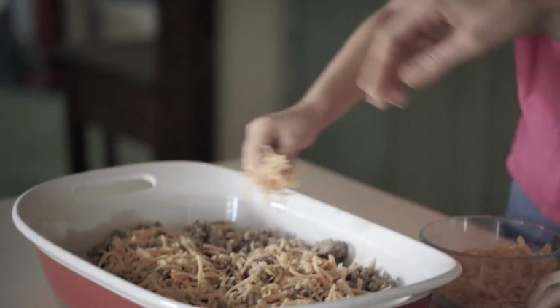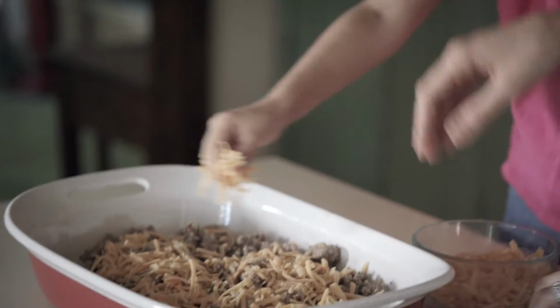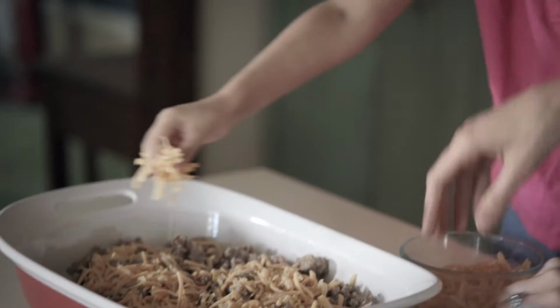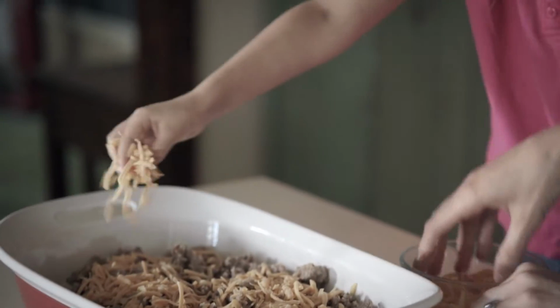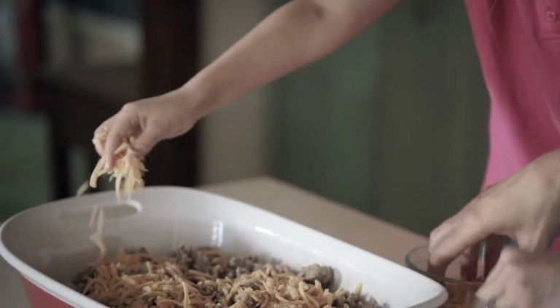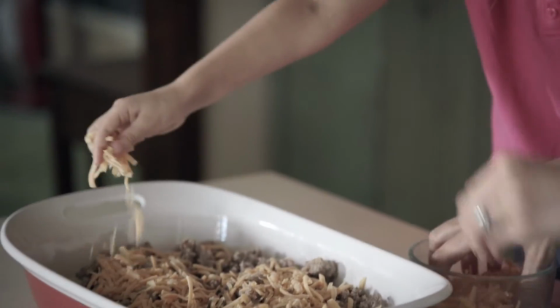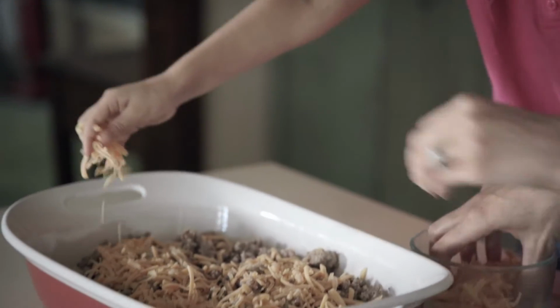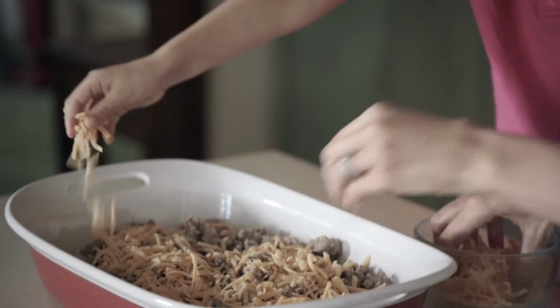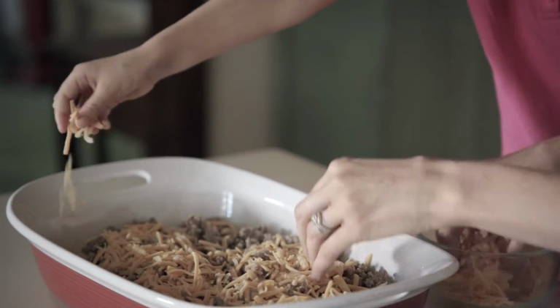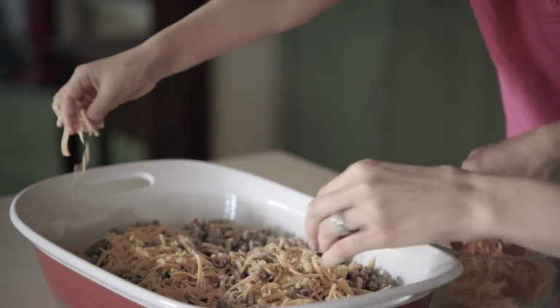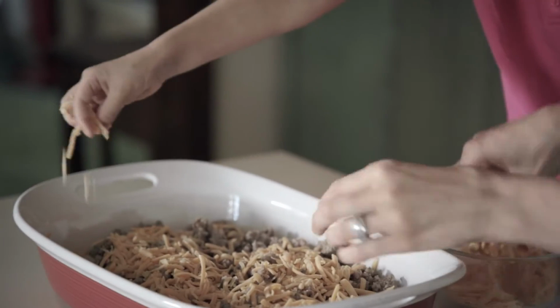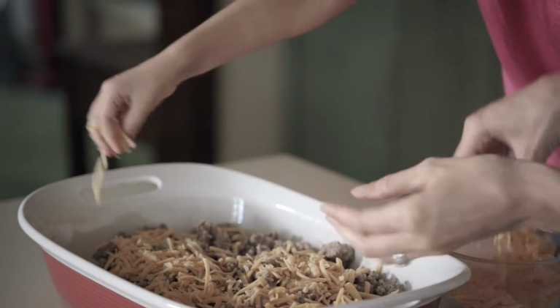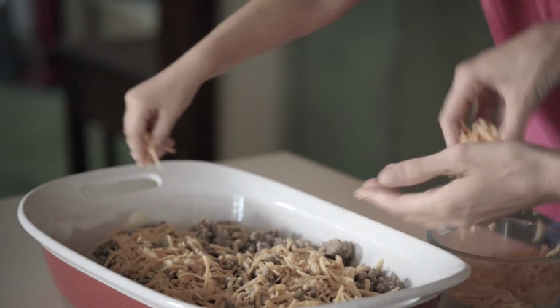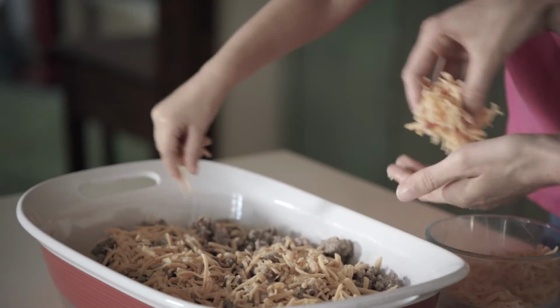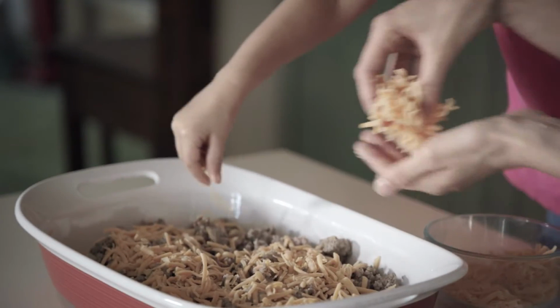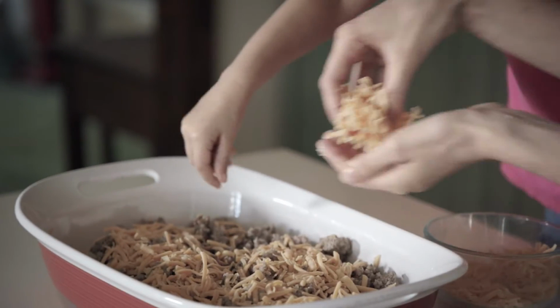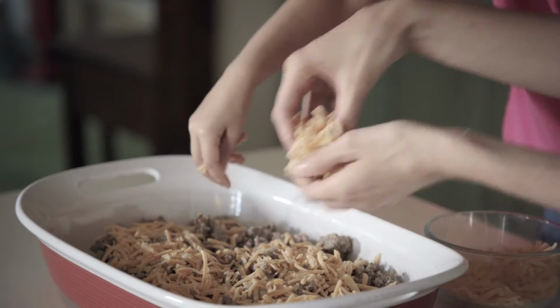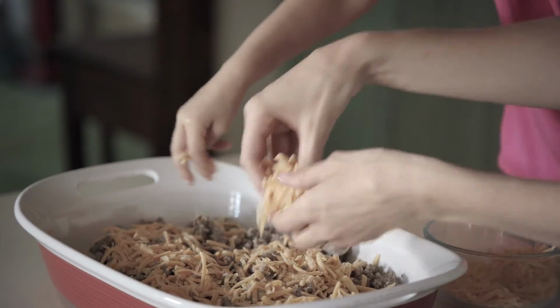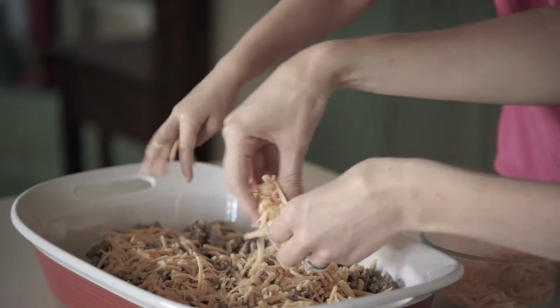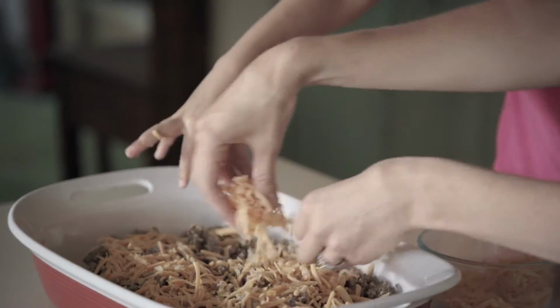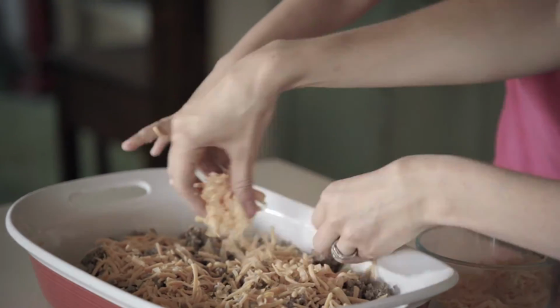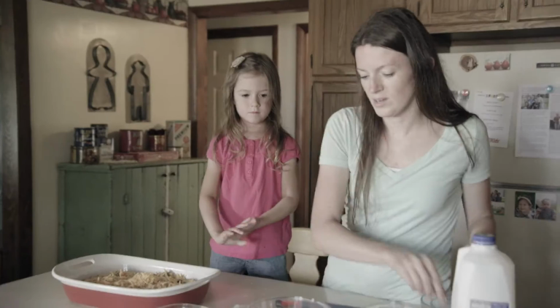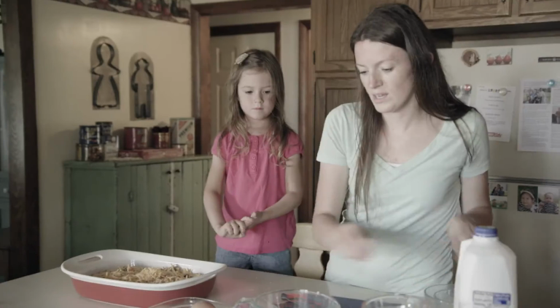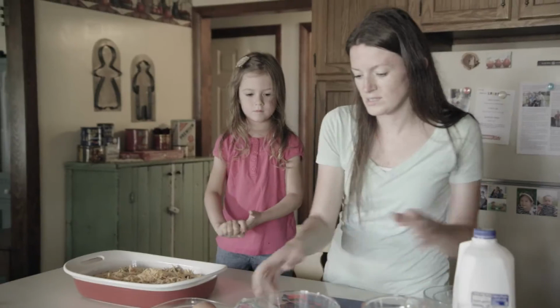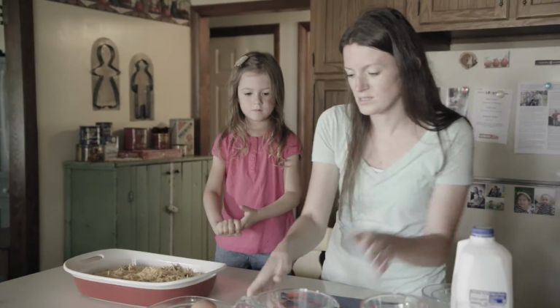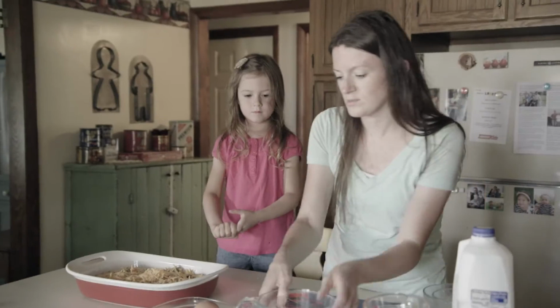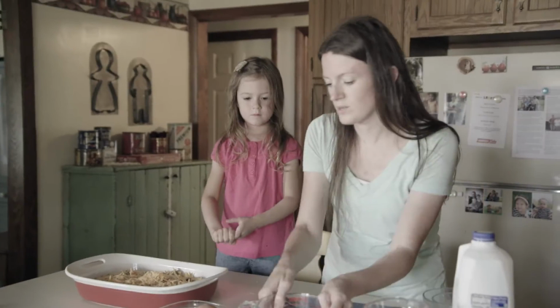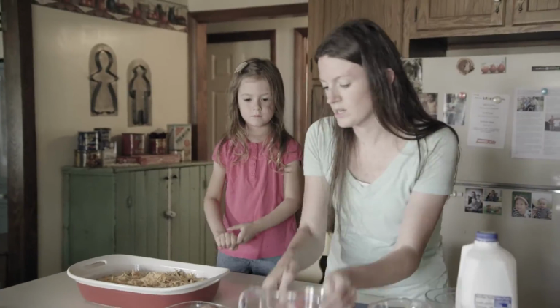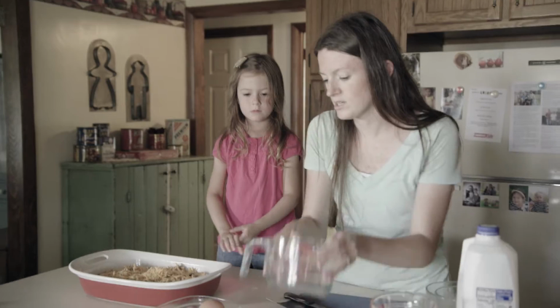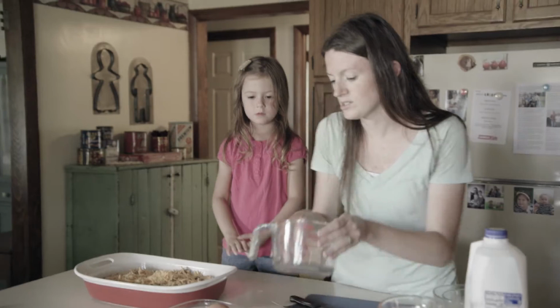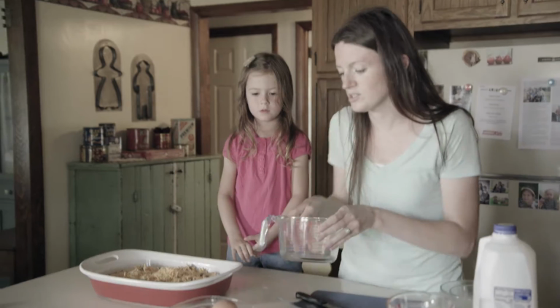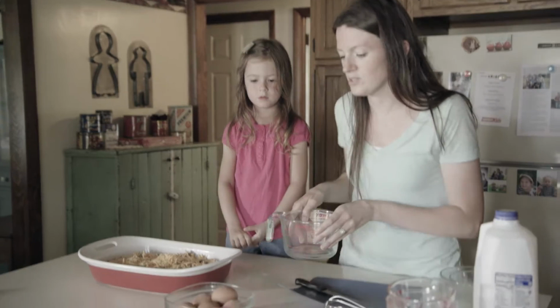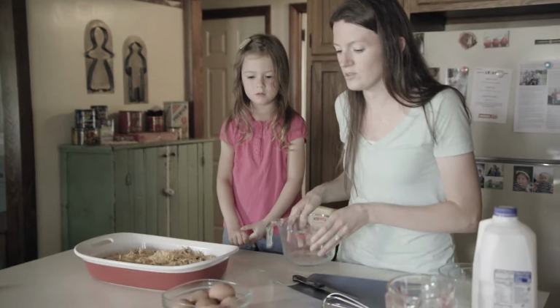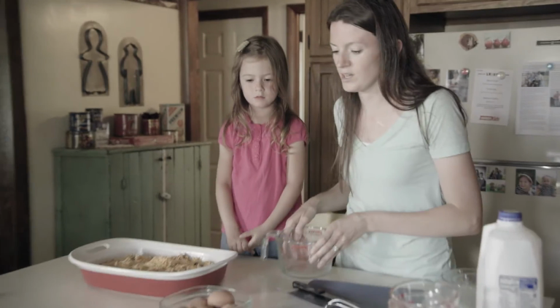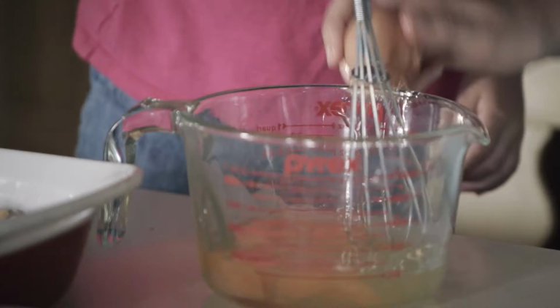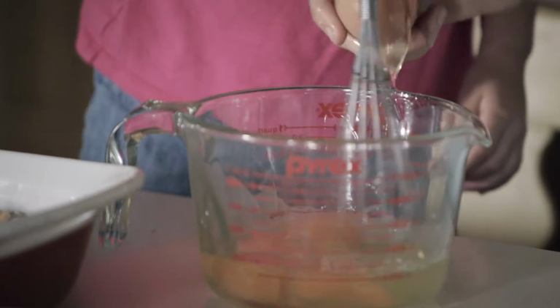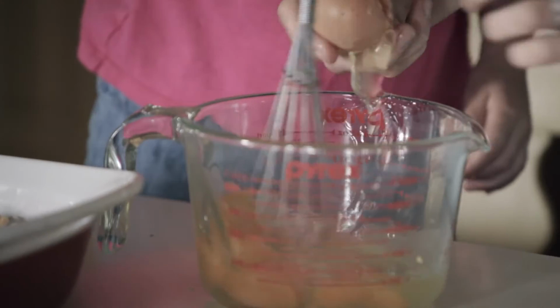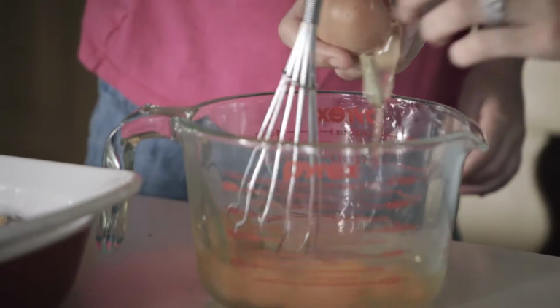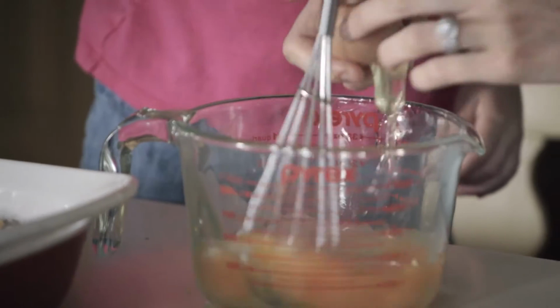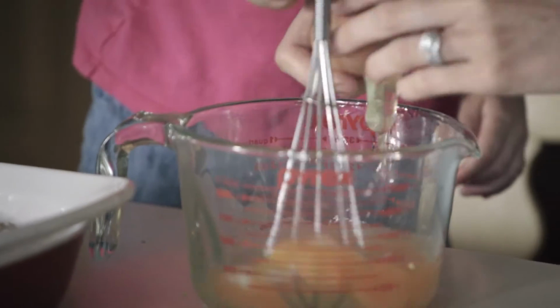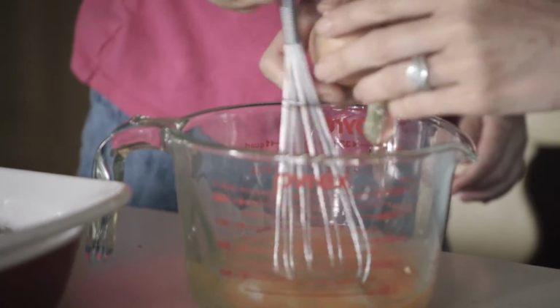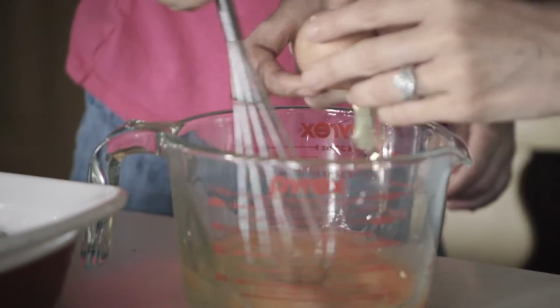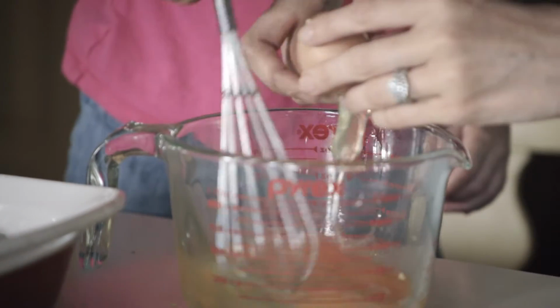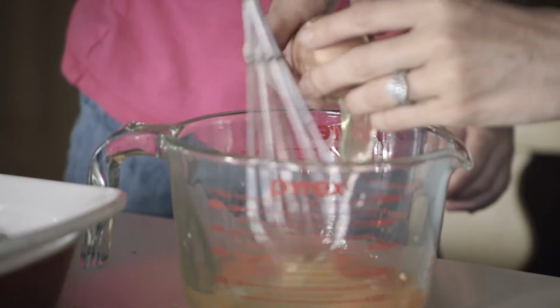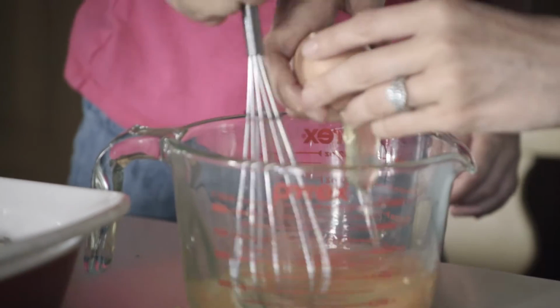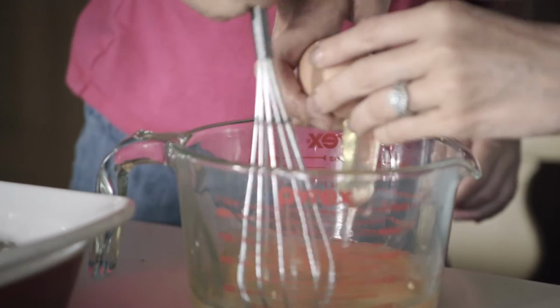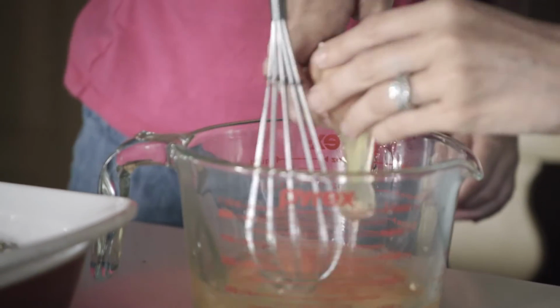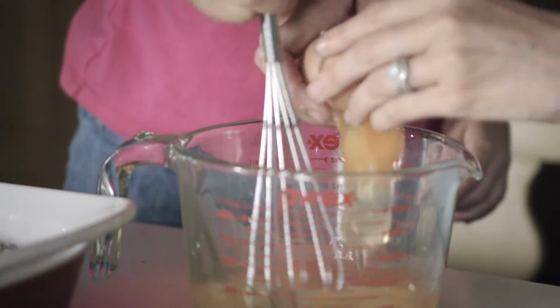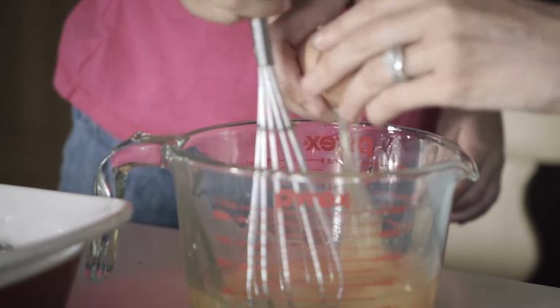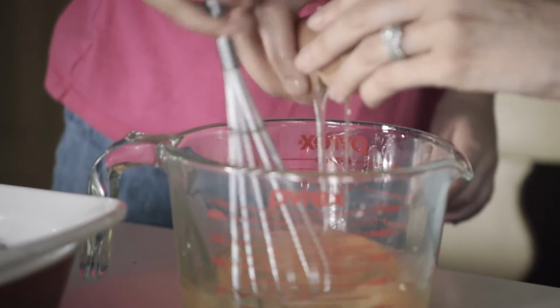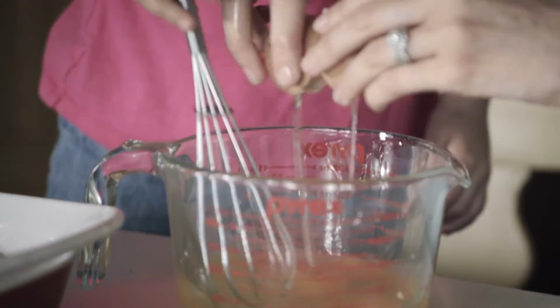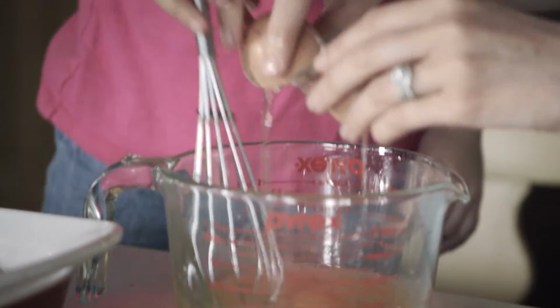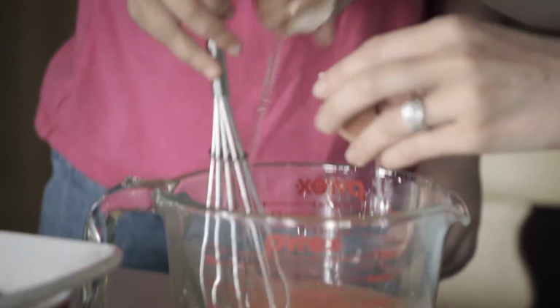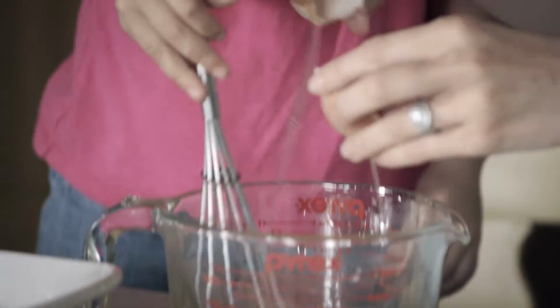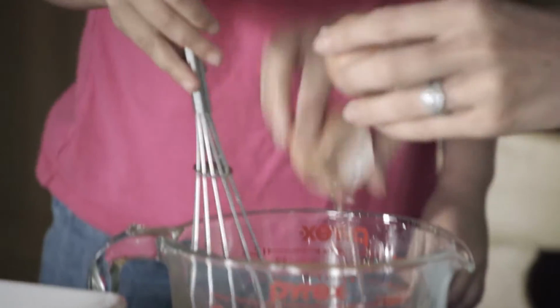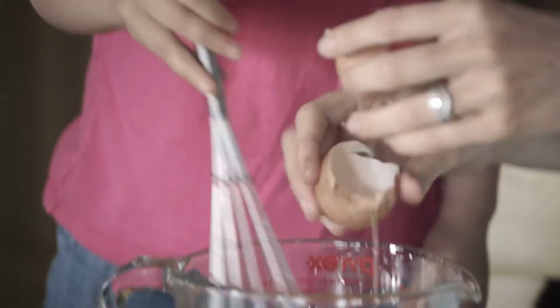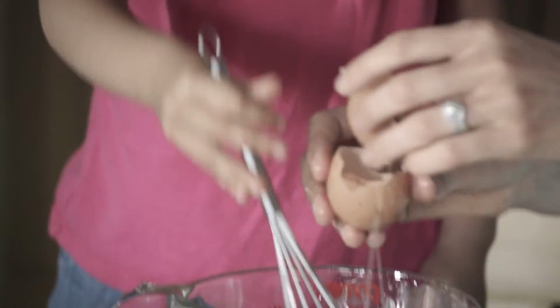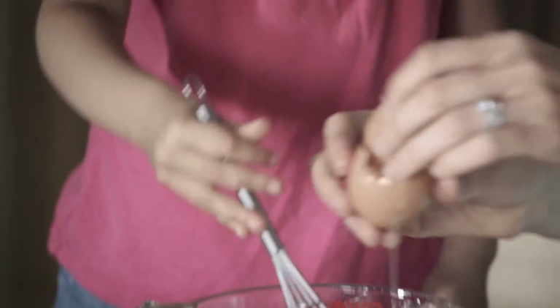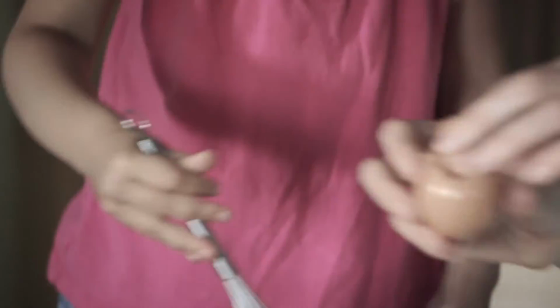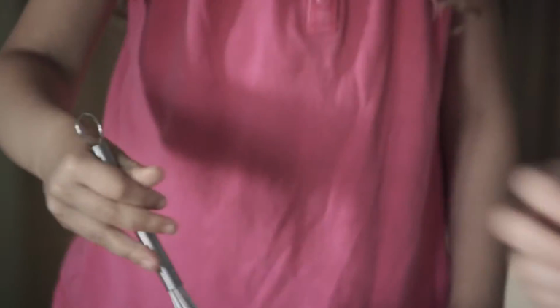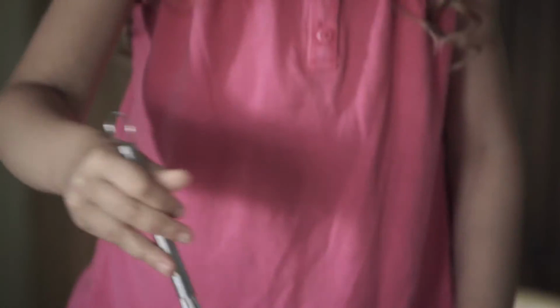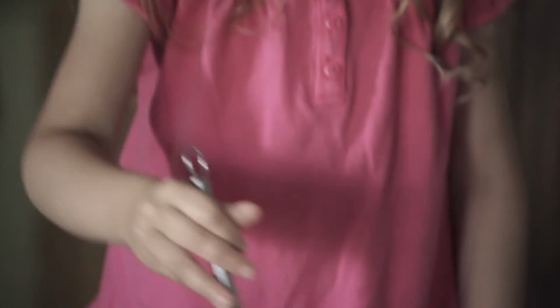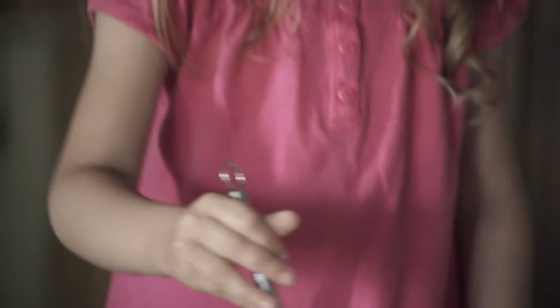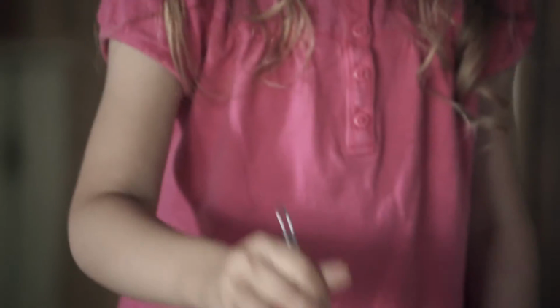Then we're gonna sprinkle the cheese over the top. Next we're gonna do six large Pete and Jerry's organic eggs from our farm.